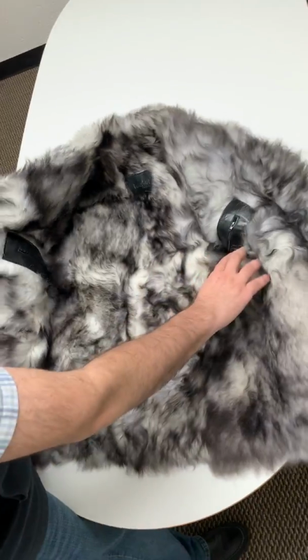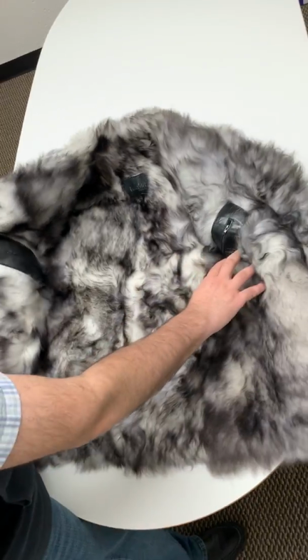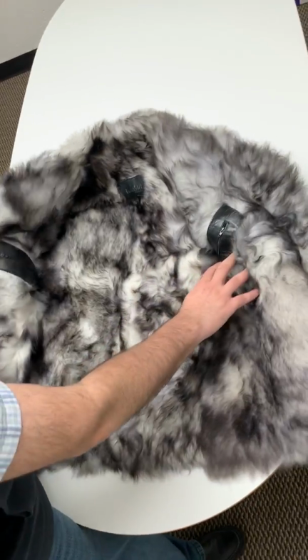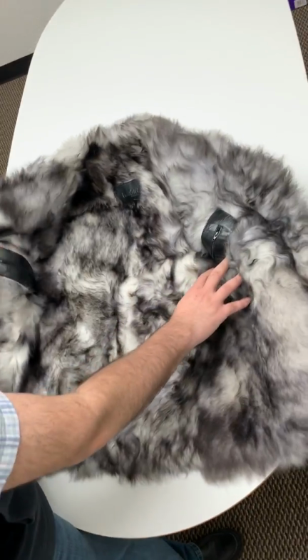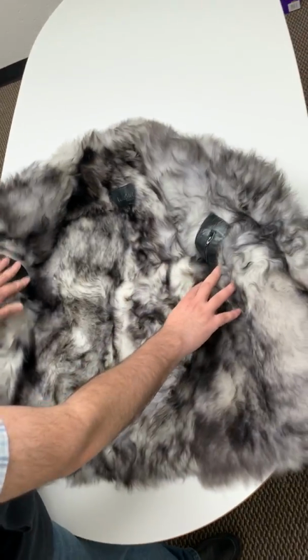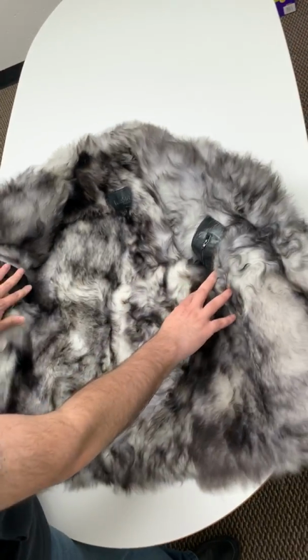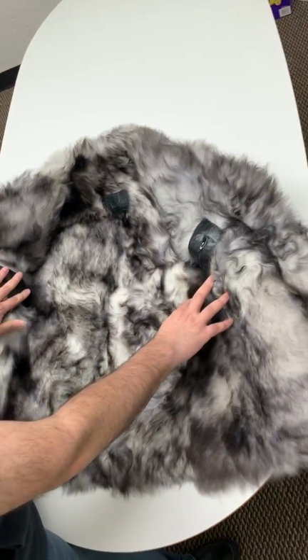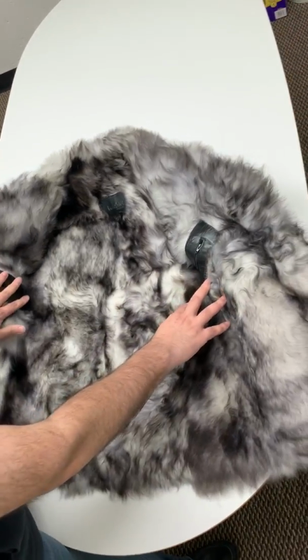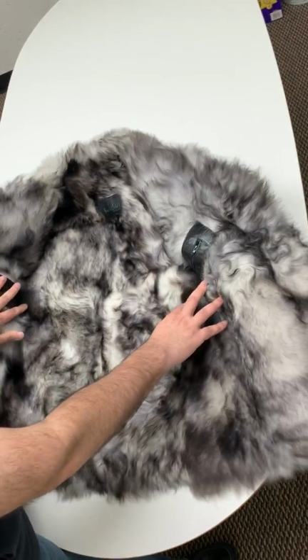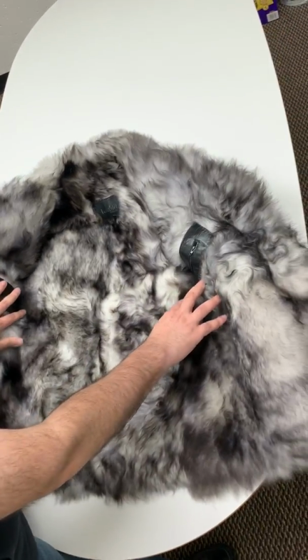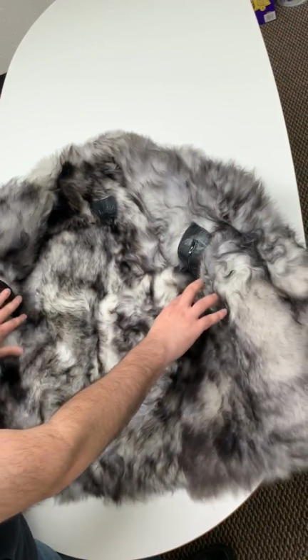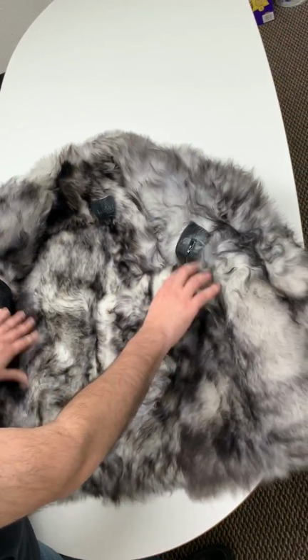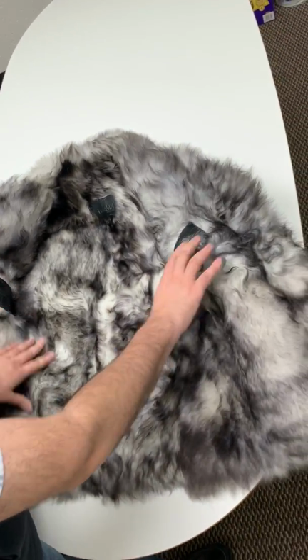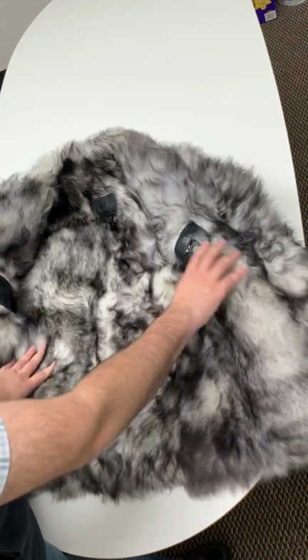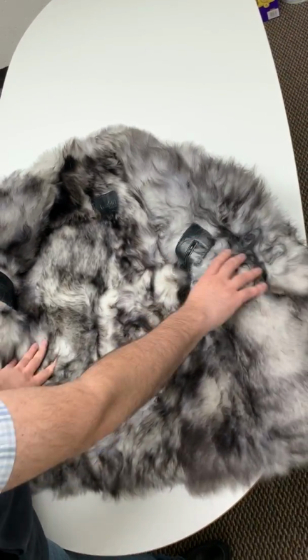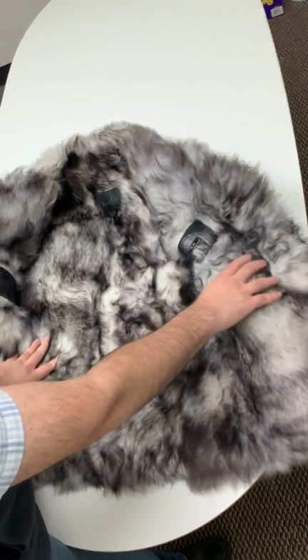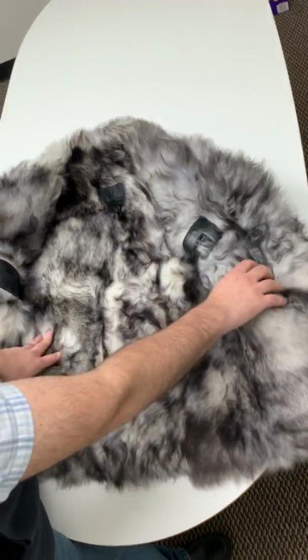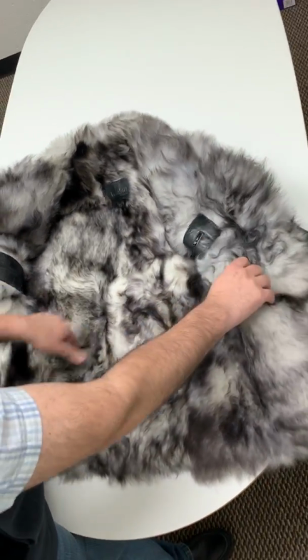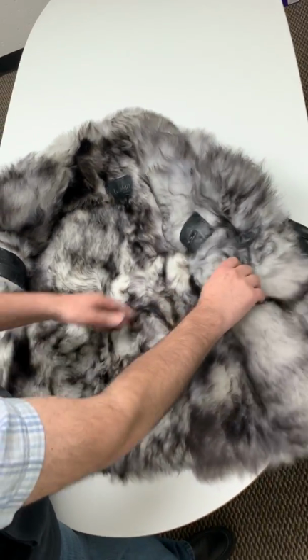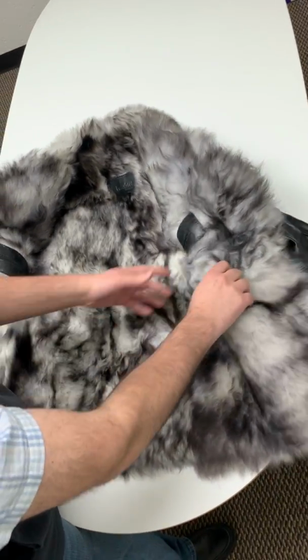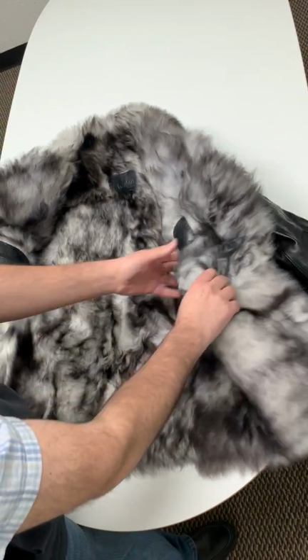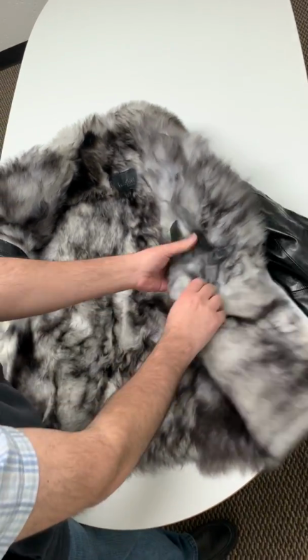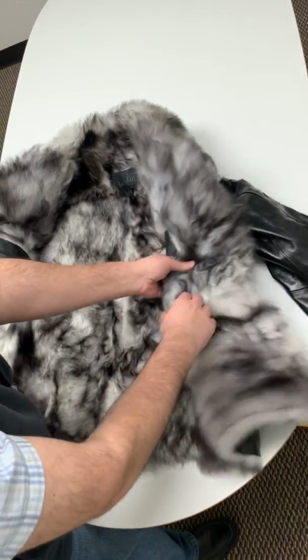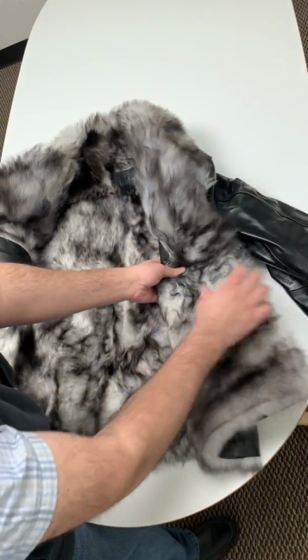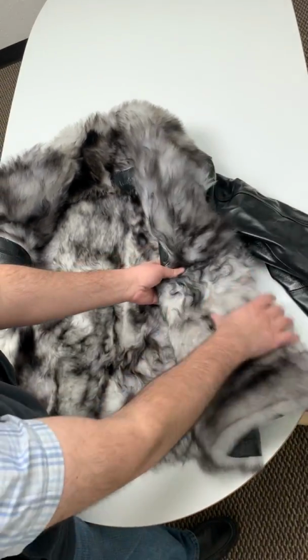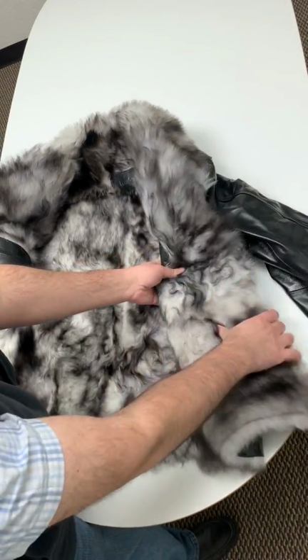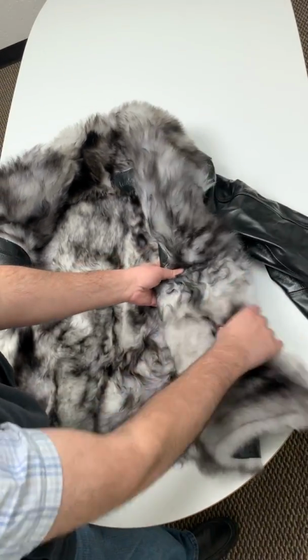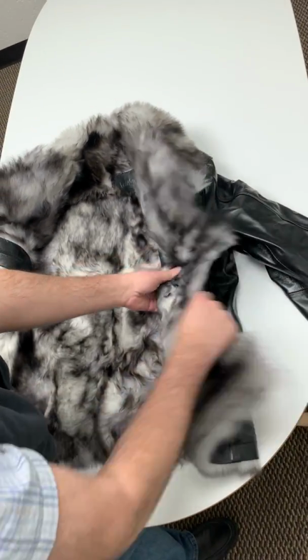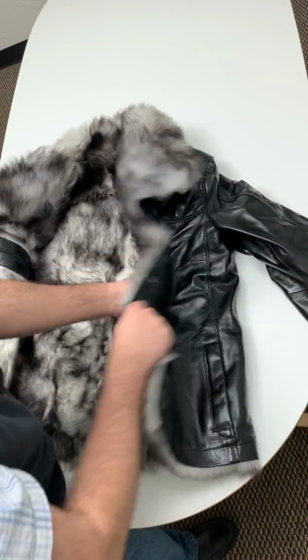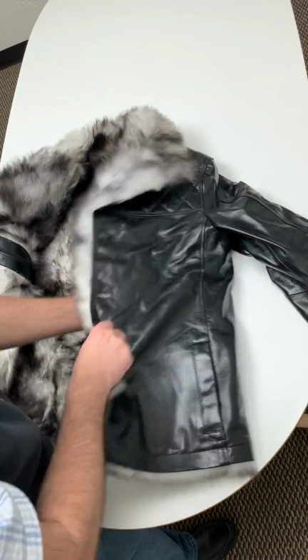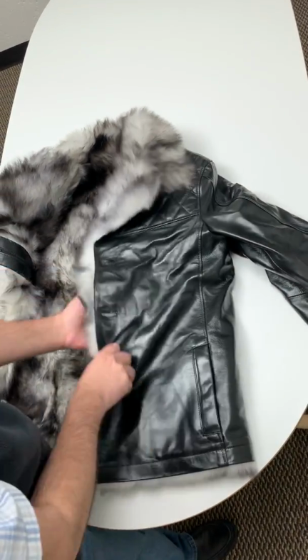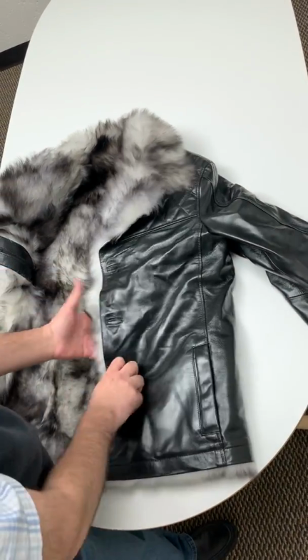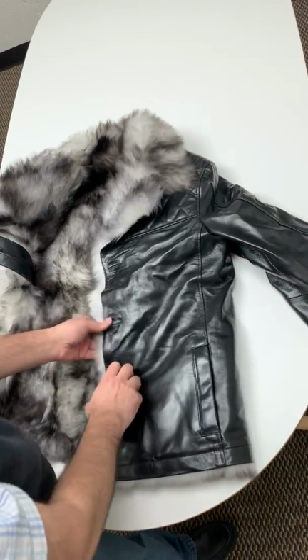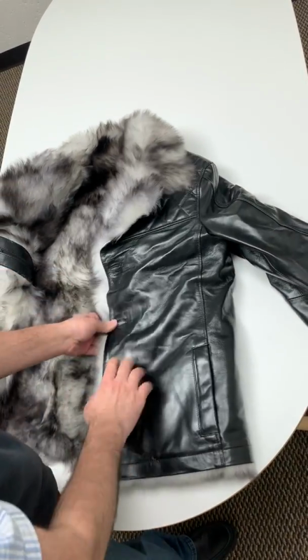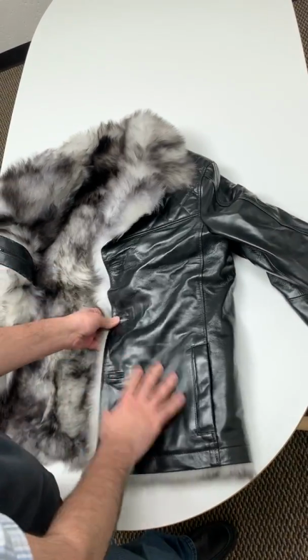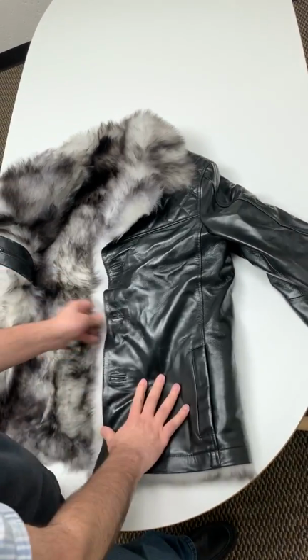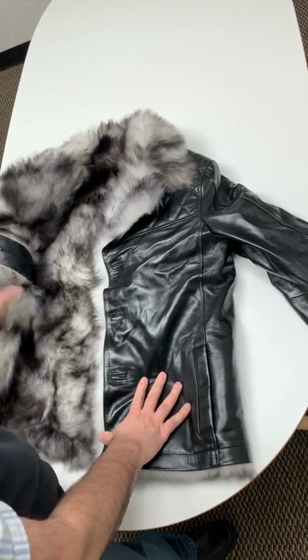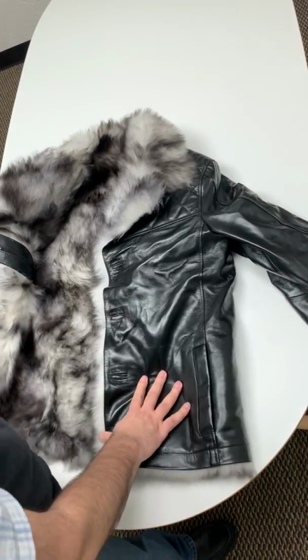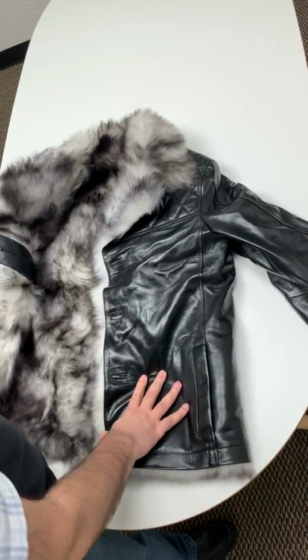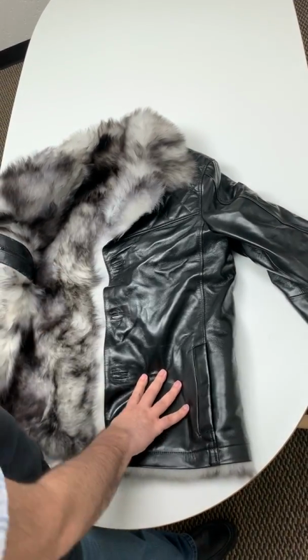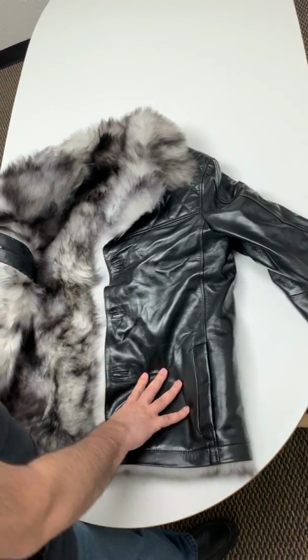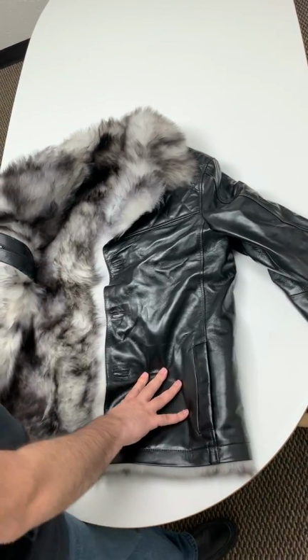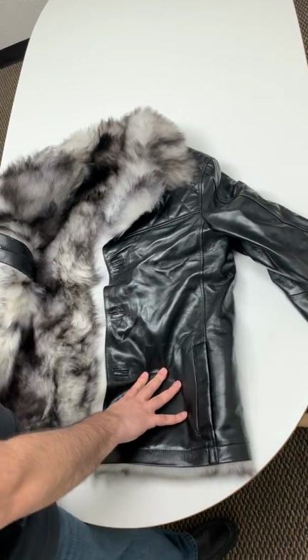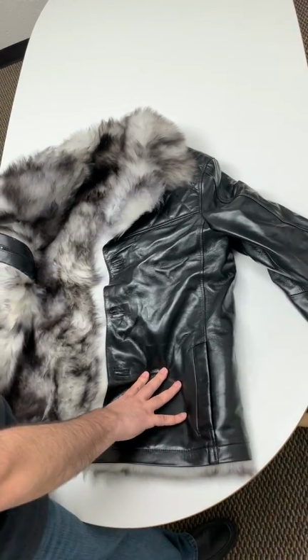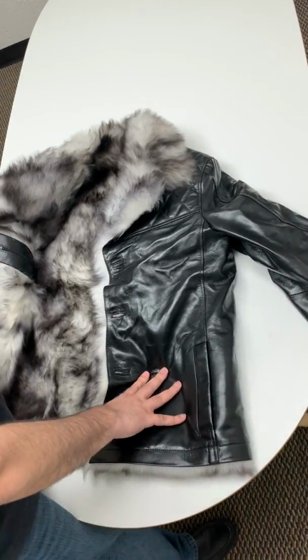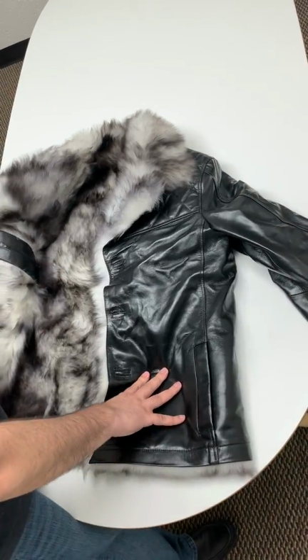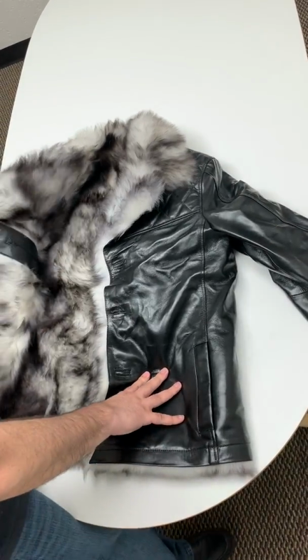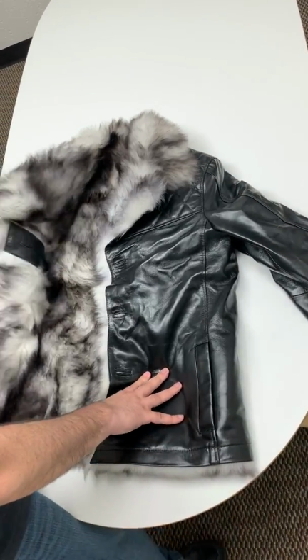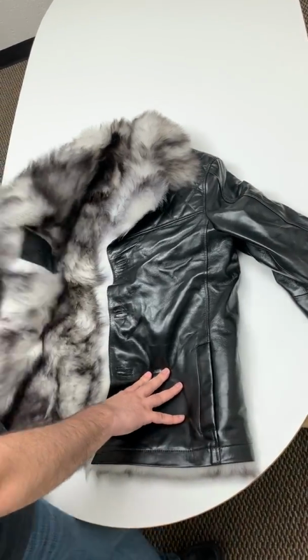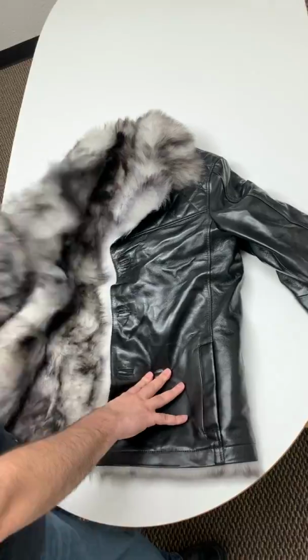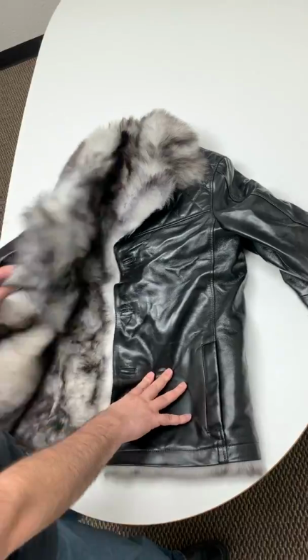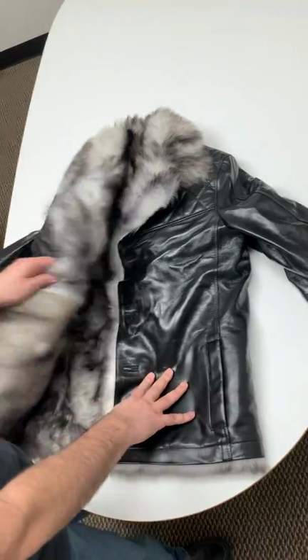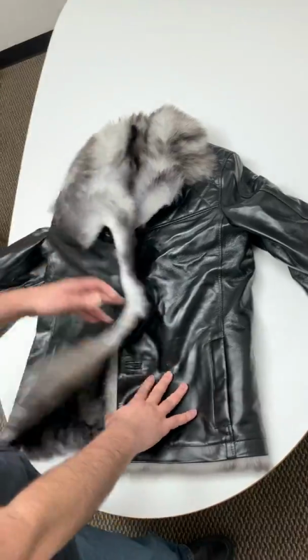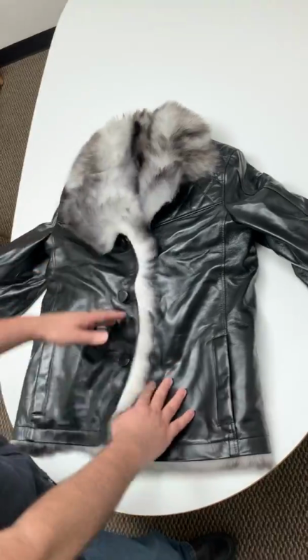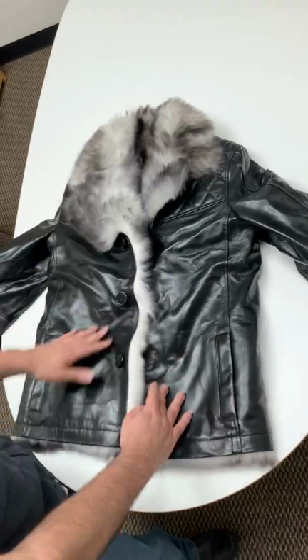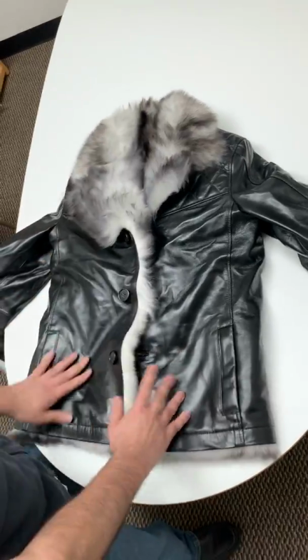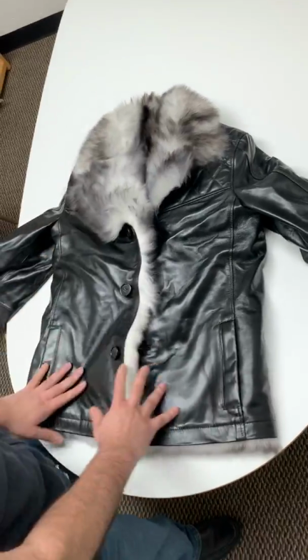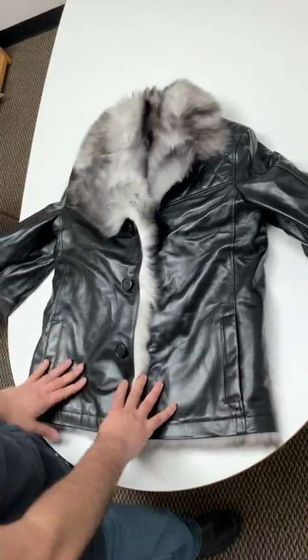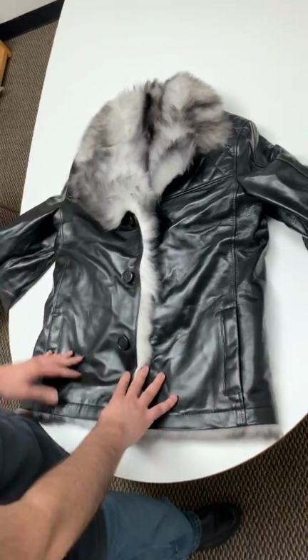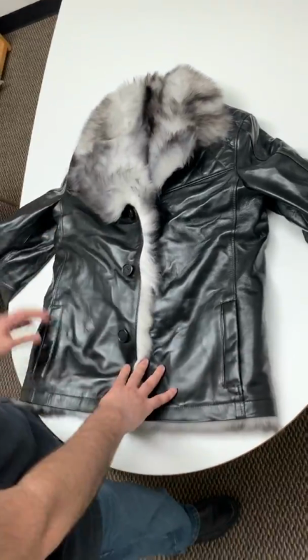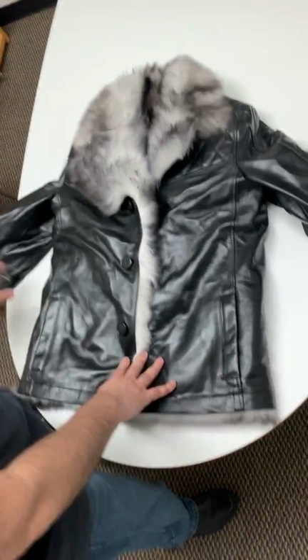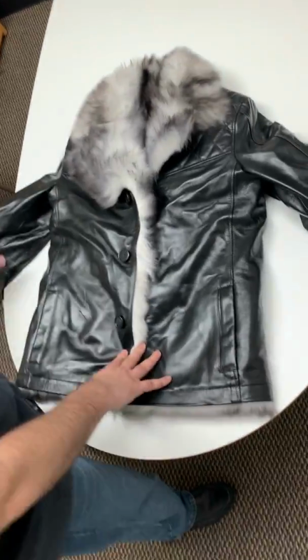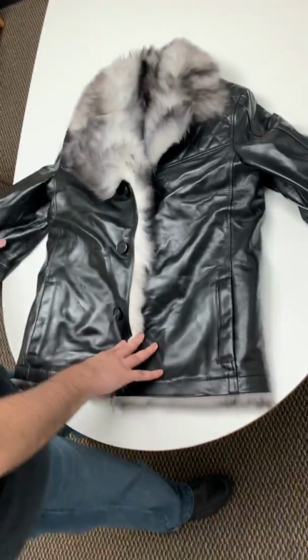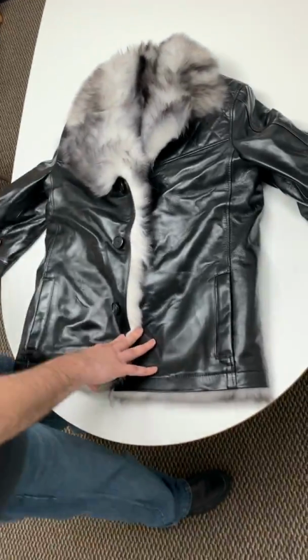We've got two inner pockets — they're both zipped. One on the right side and one on the left side. Let me show you the back side of the jacket.